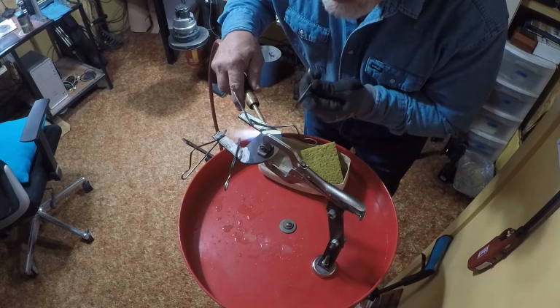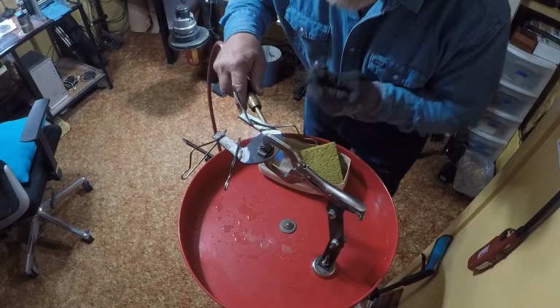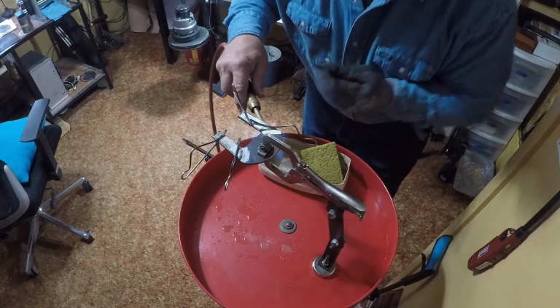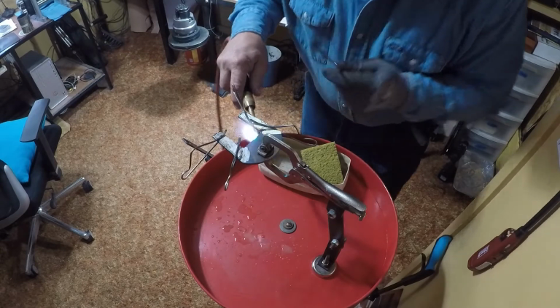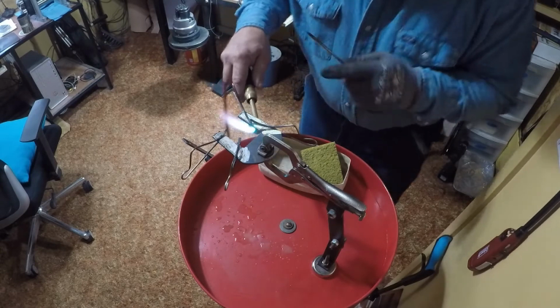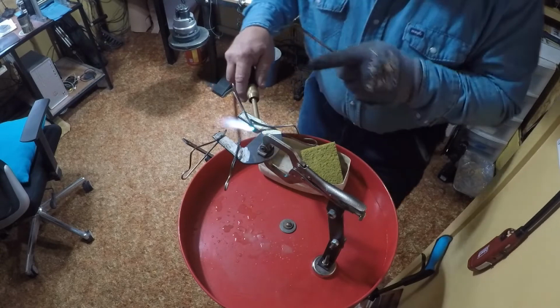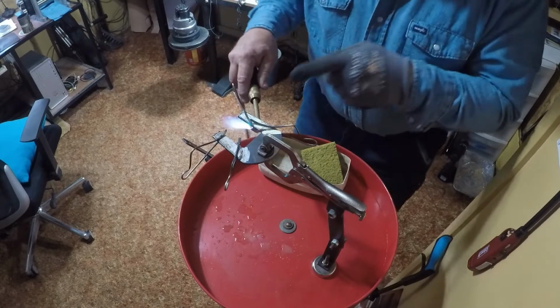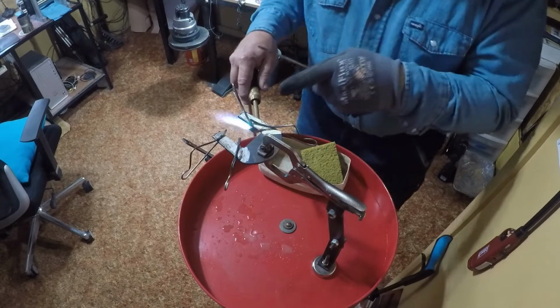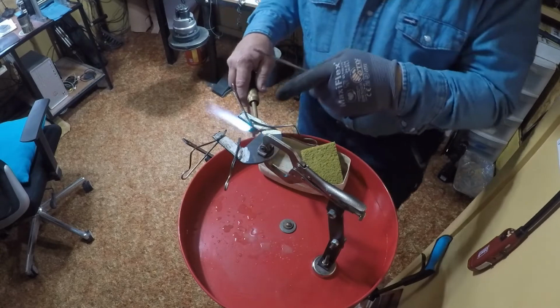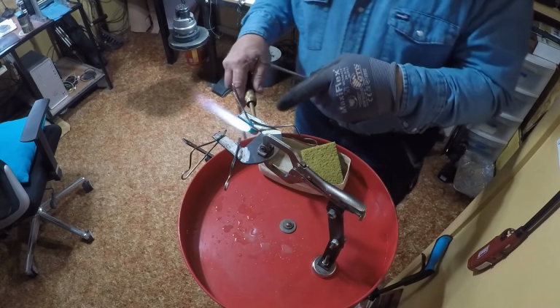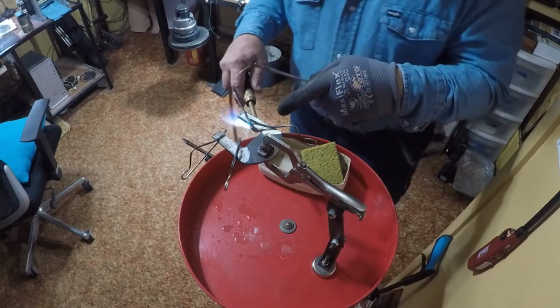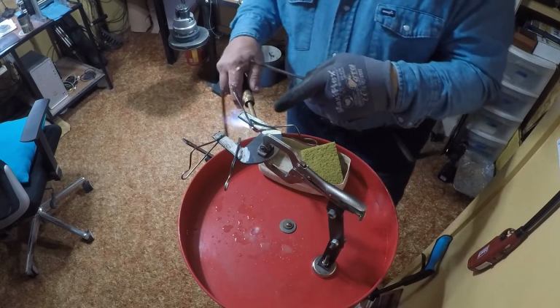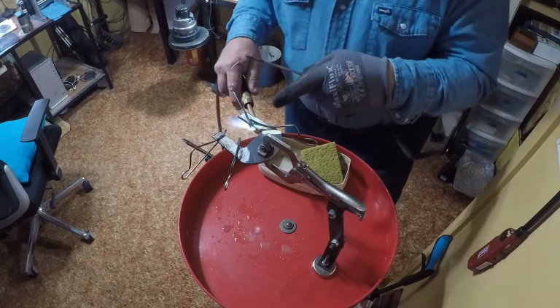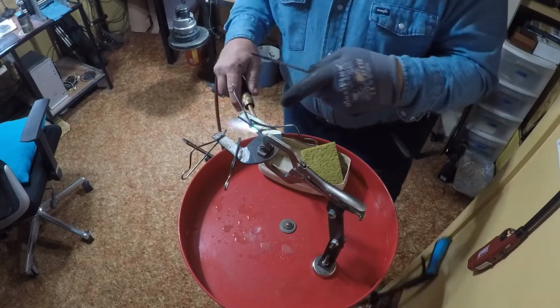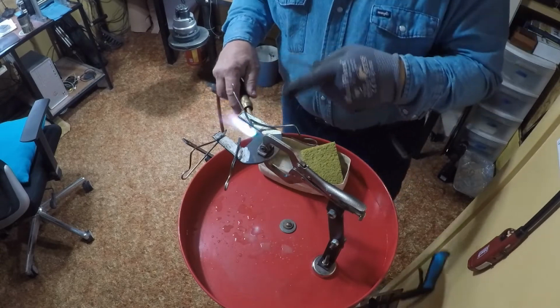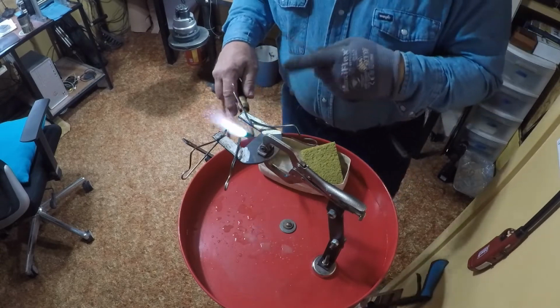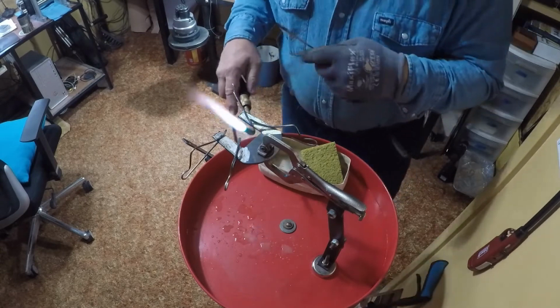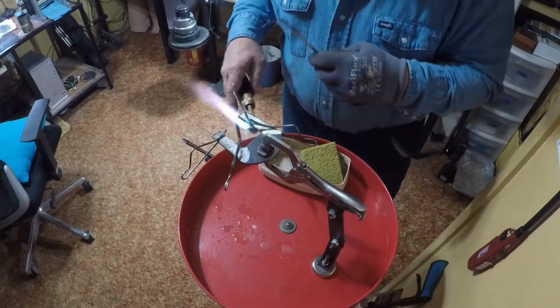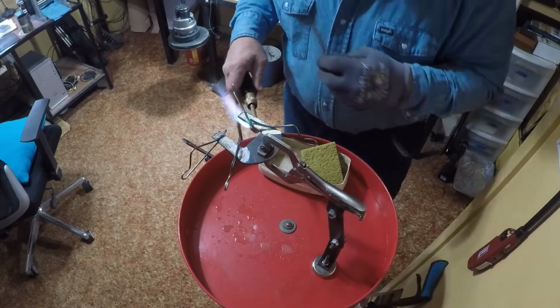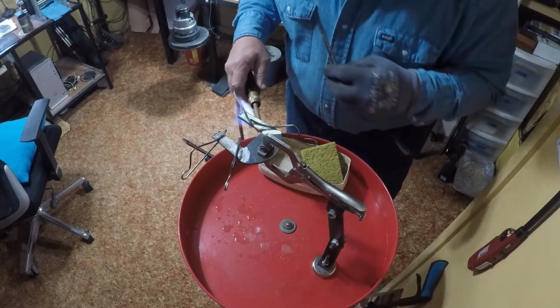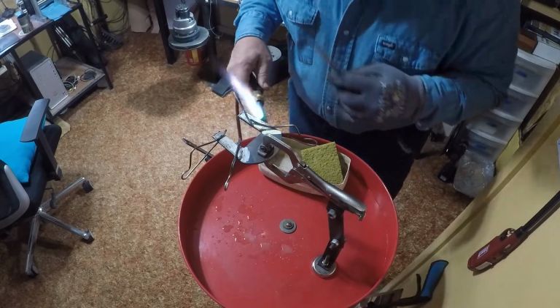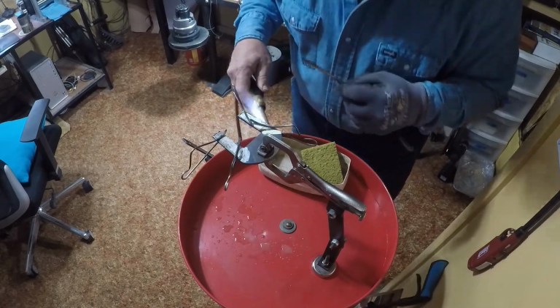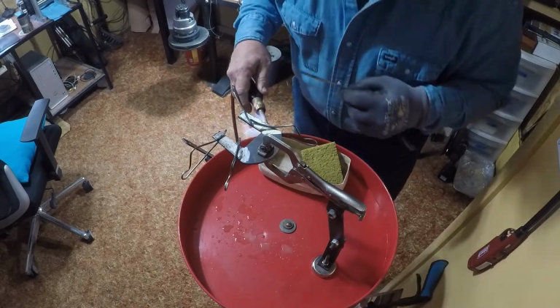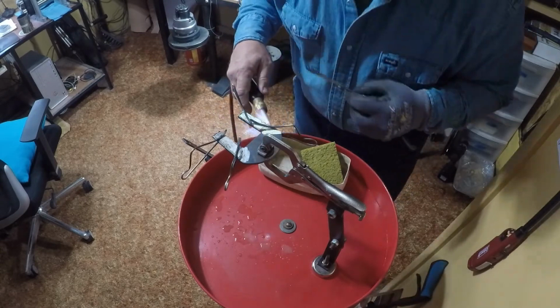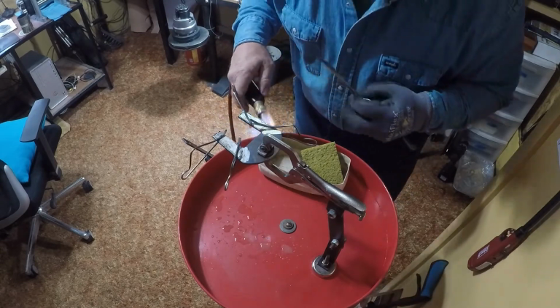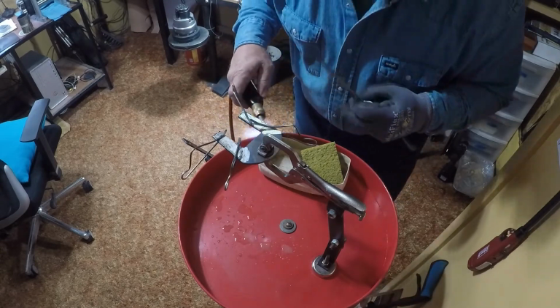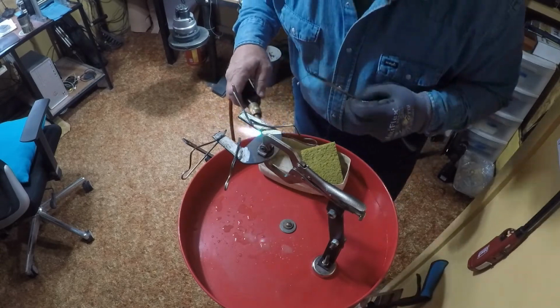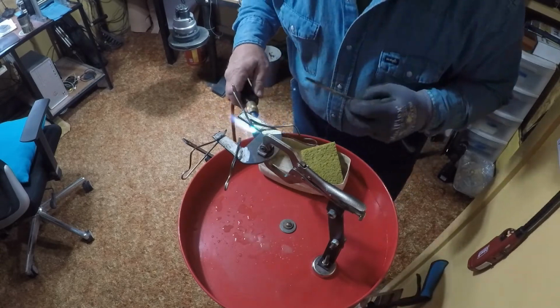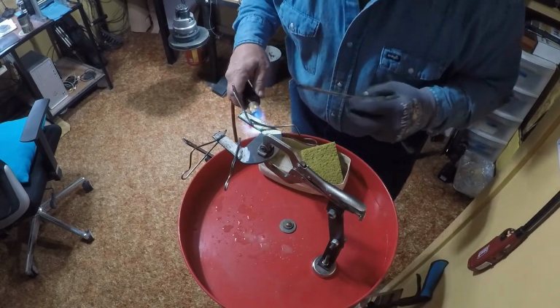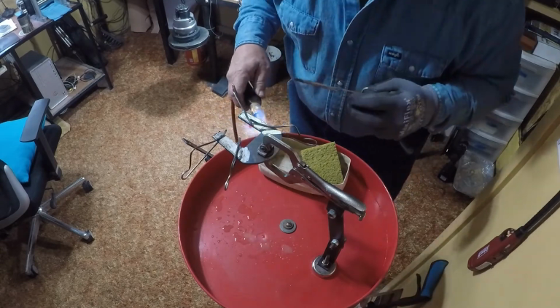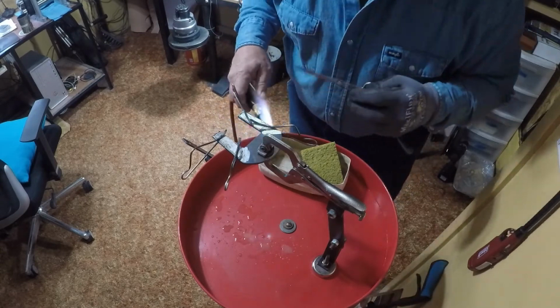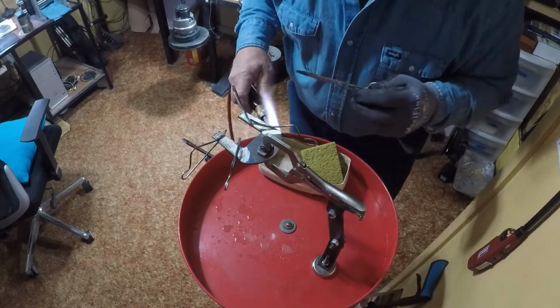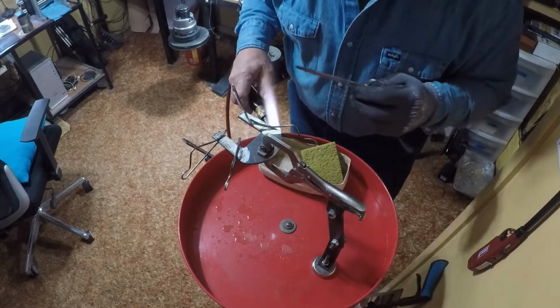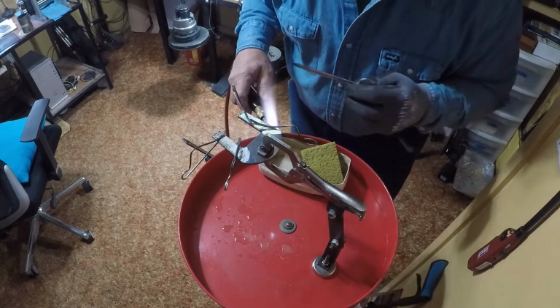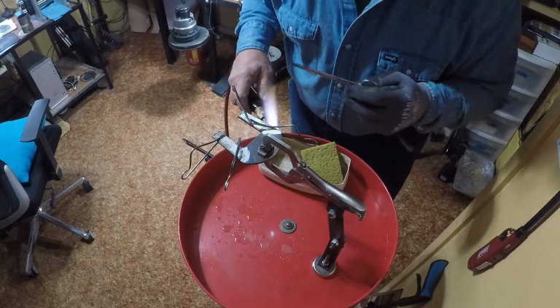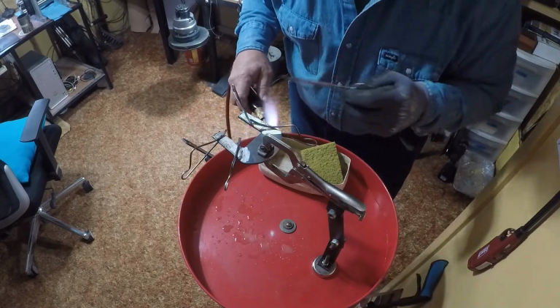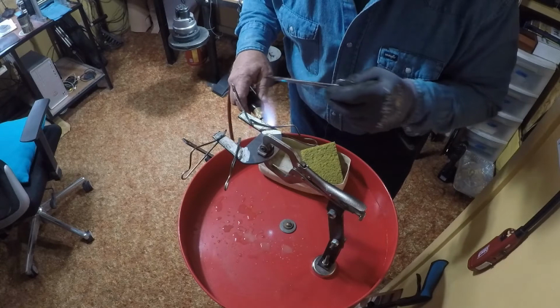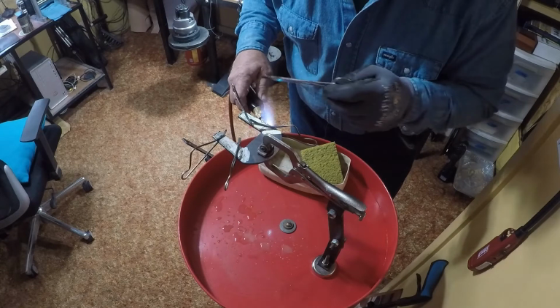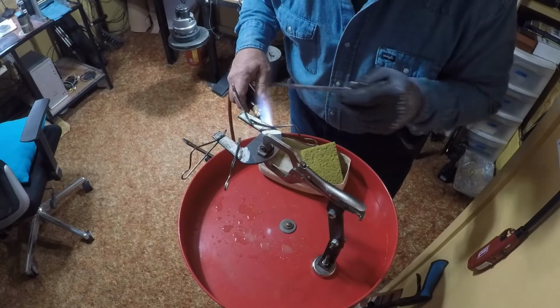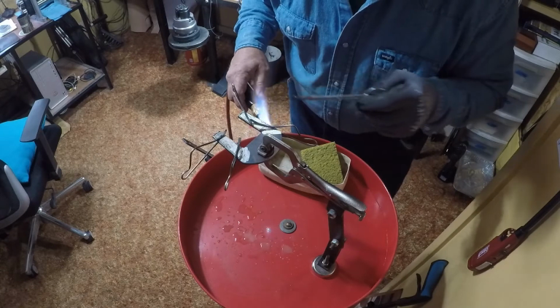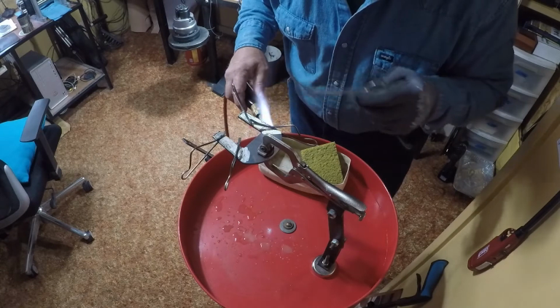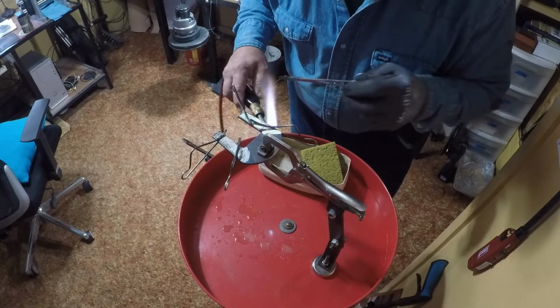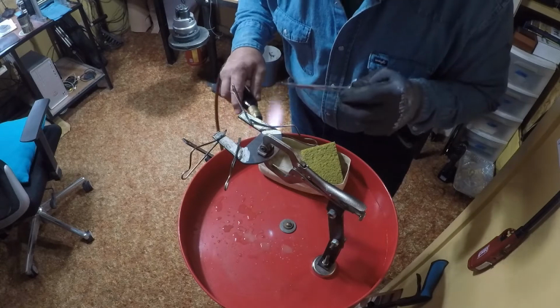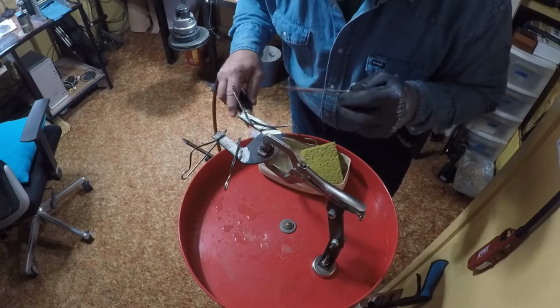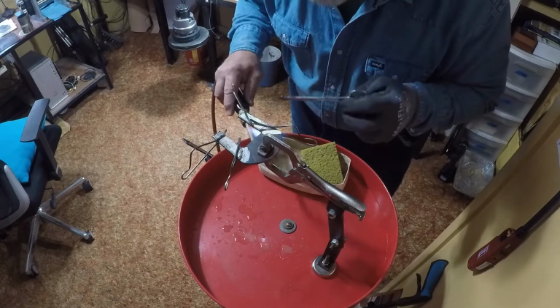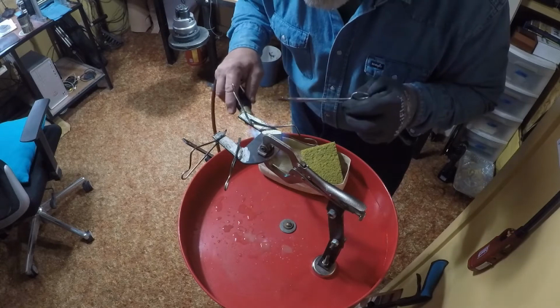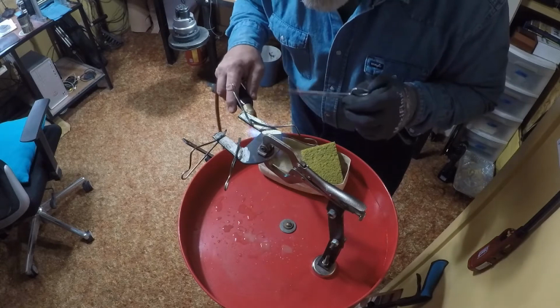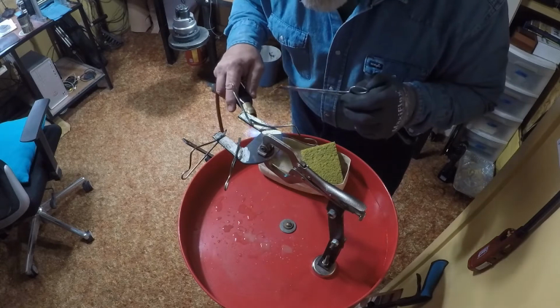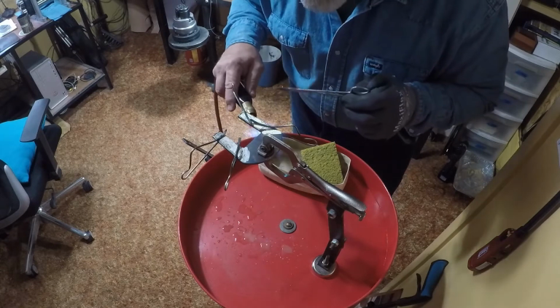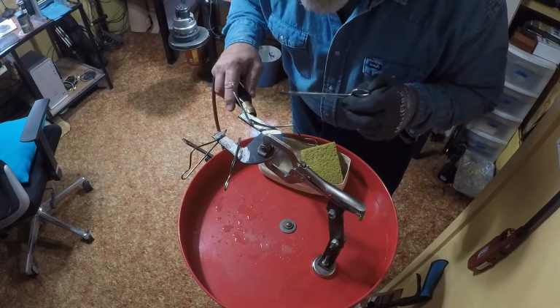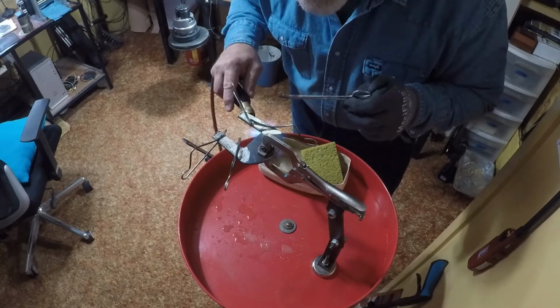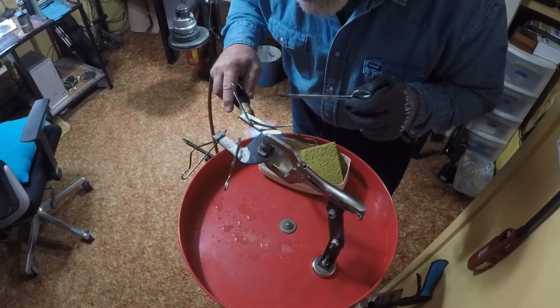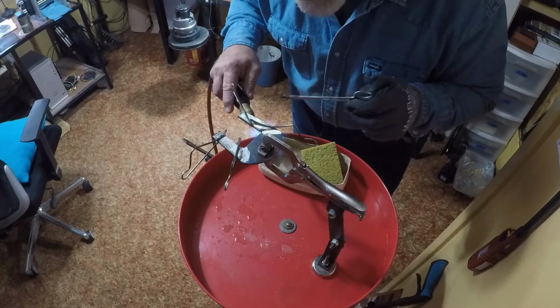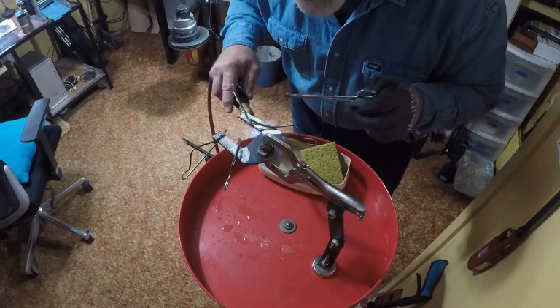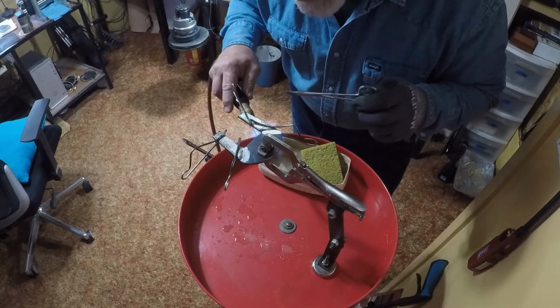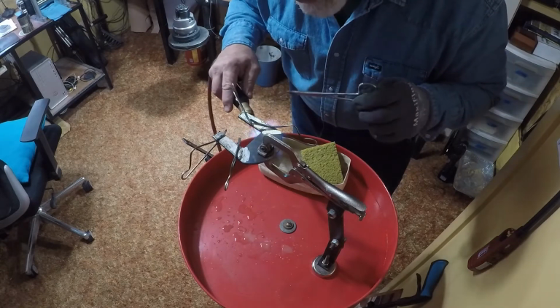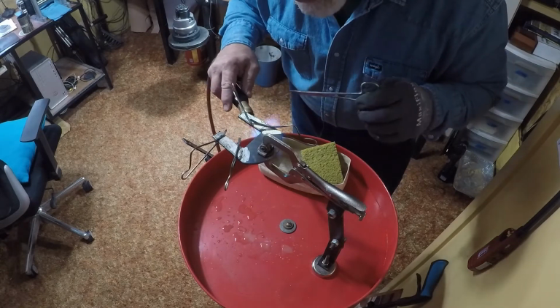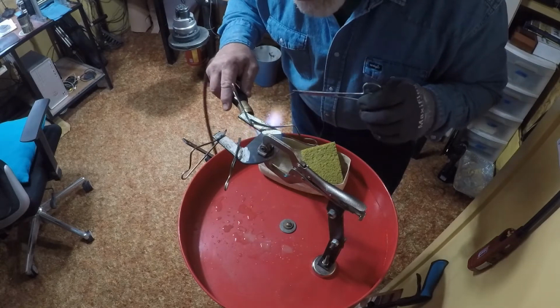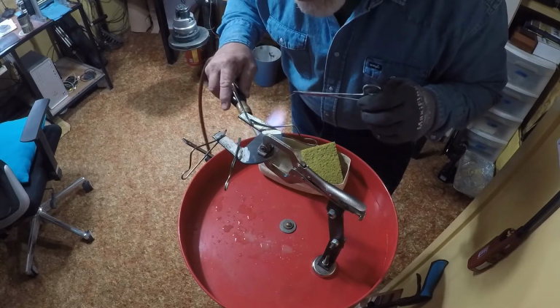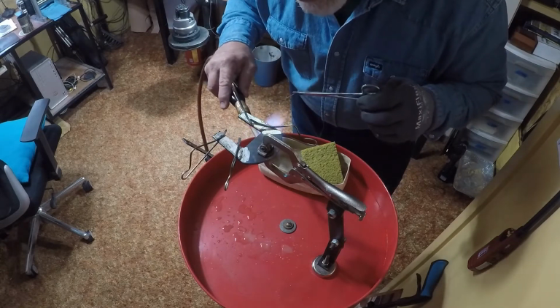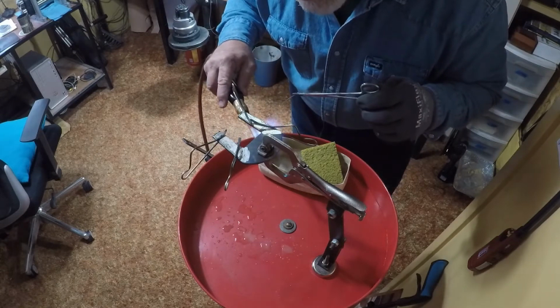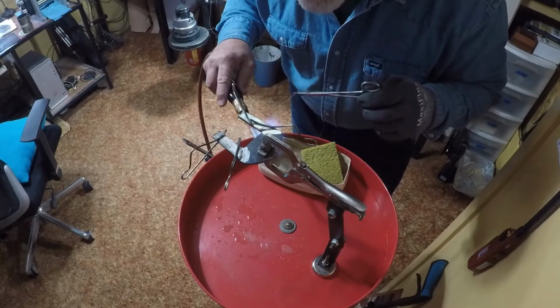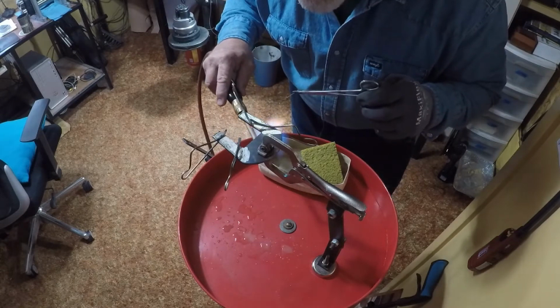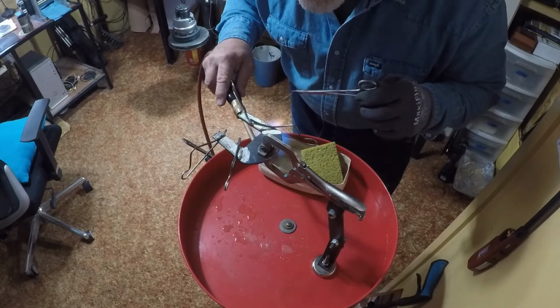I'm heating around in this area because I don't see a silver line, which means the solder's not under there yet.